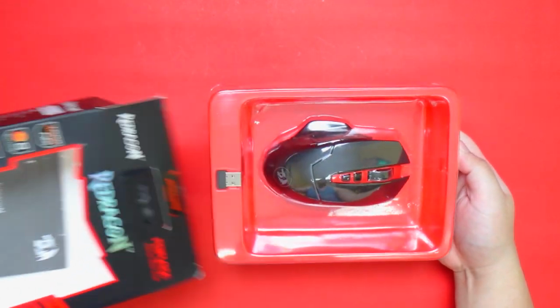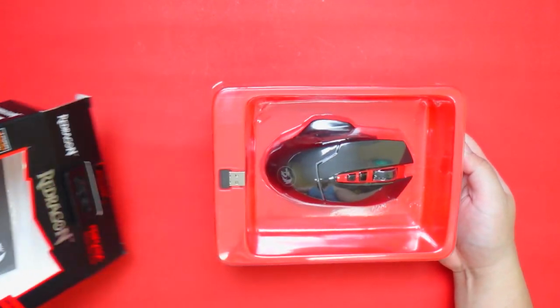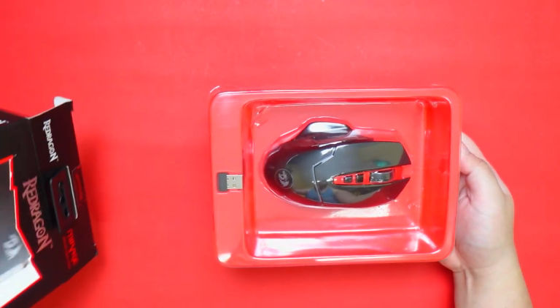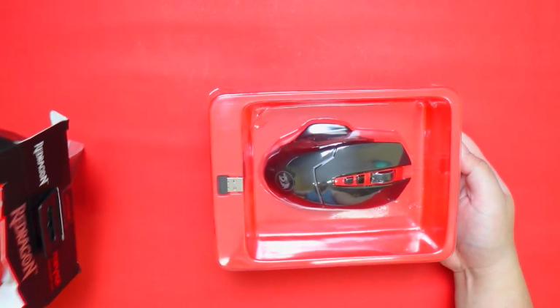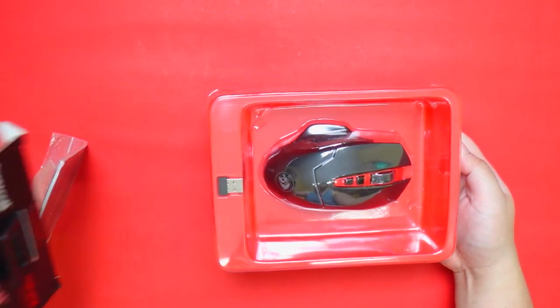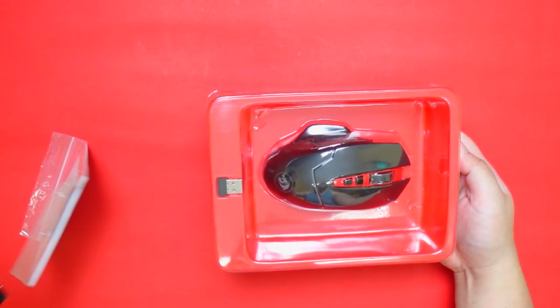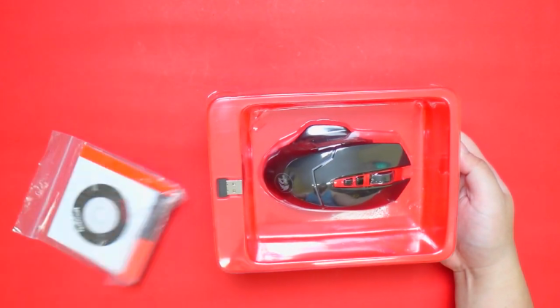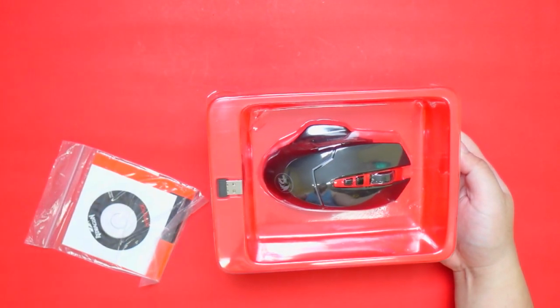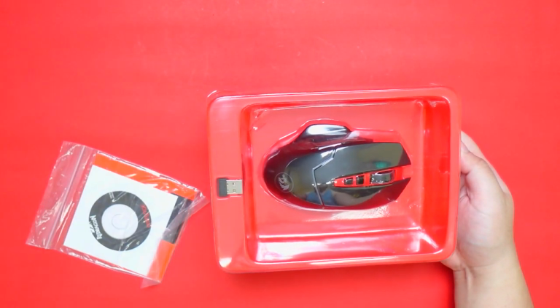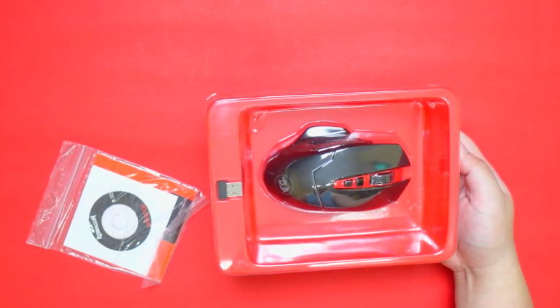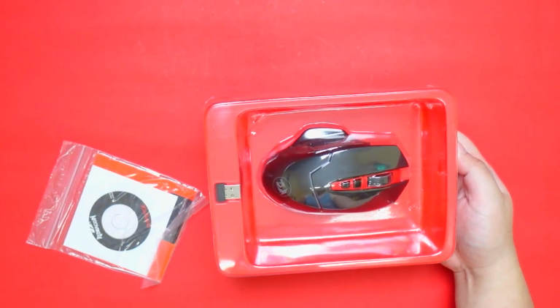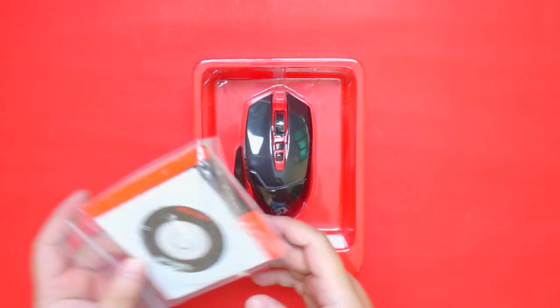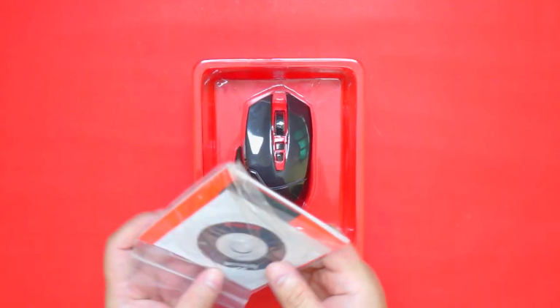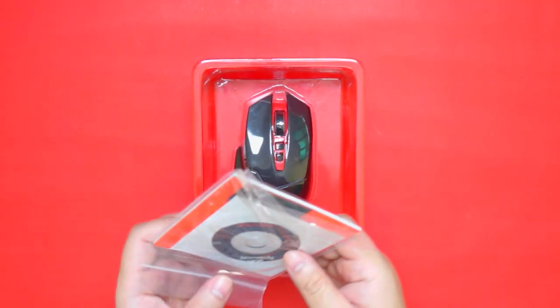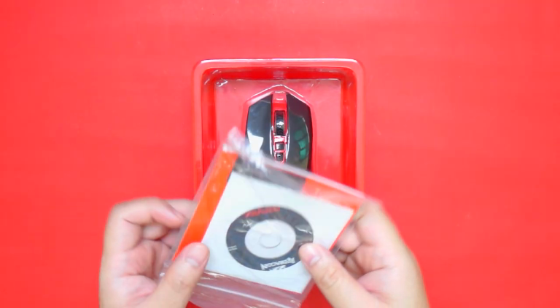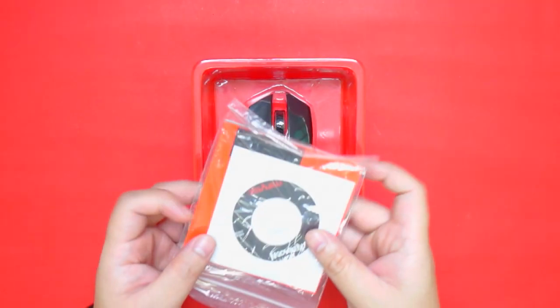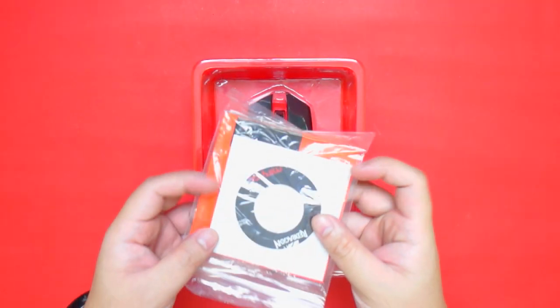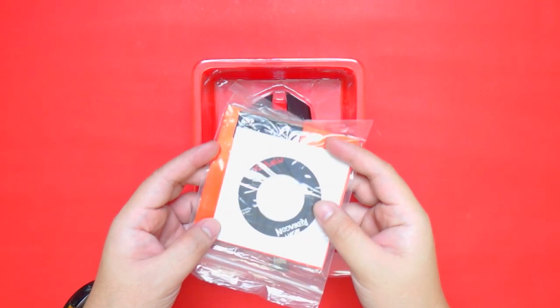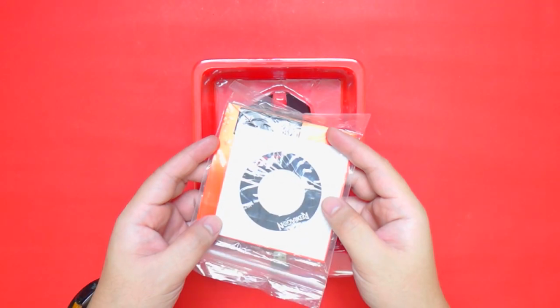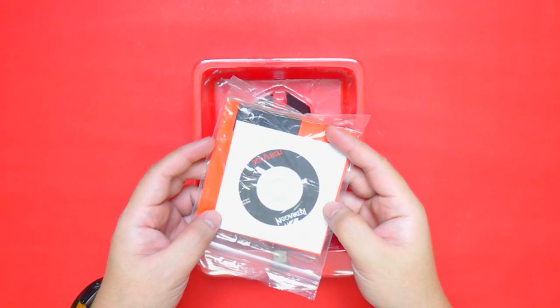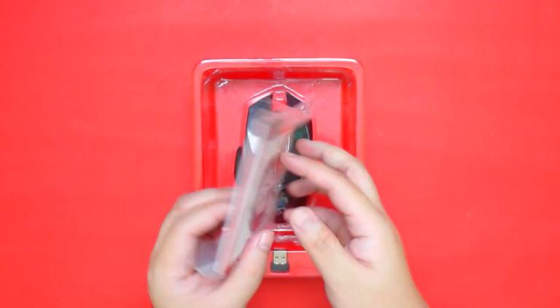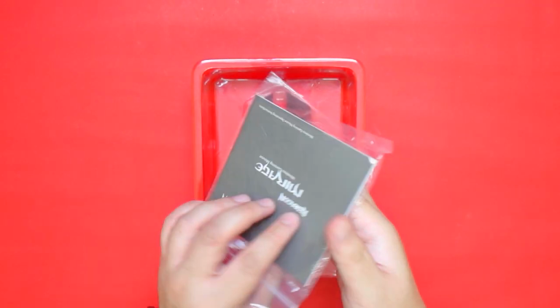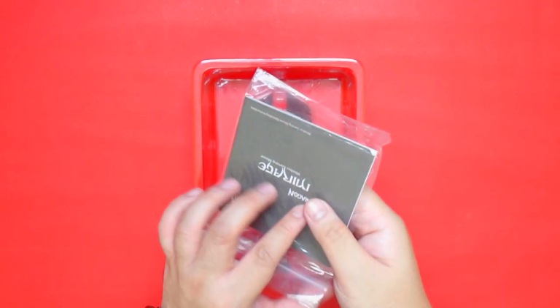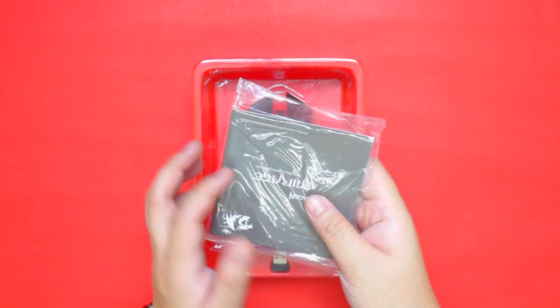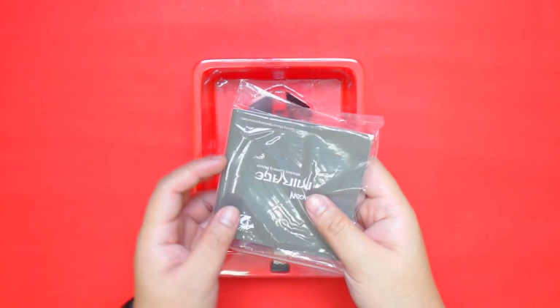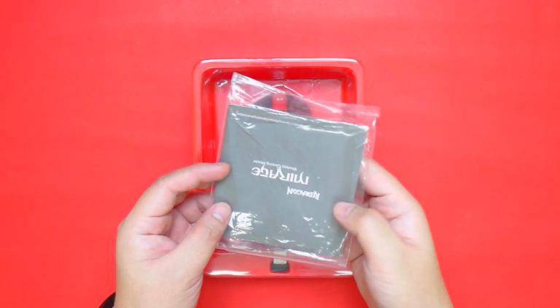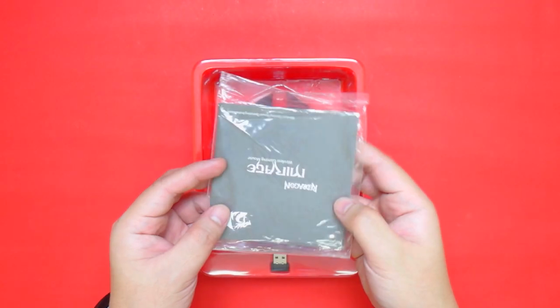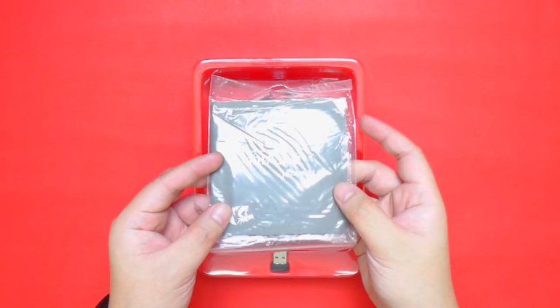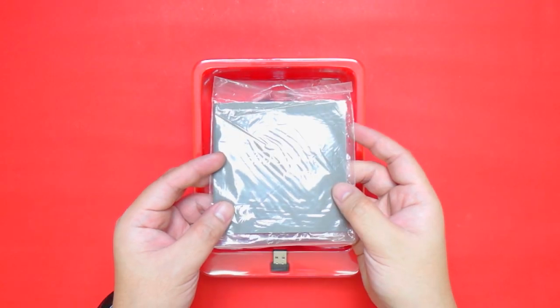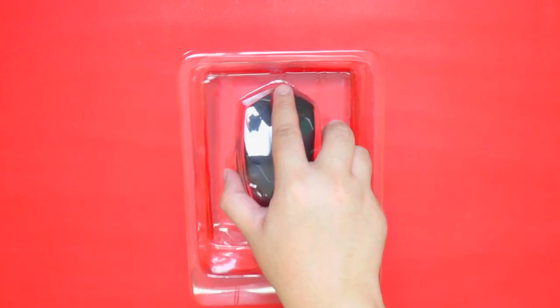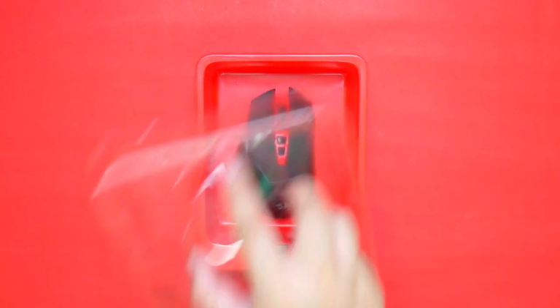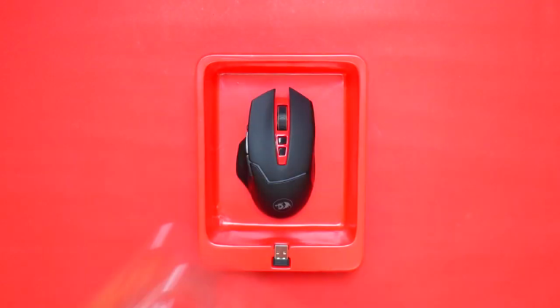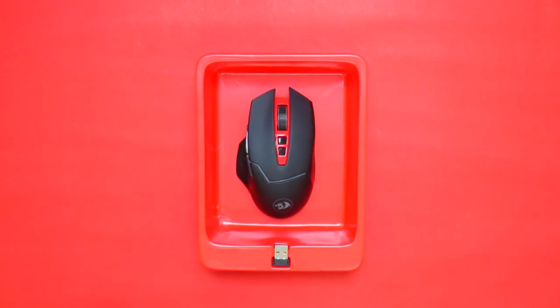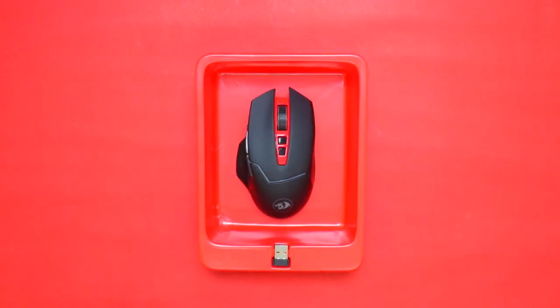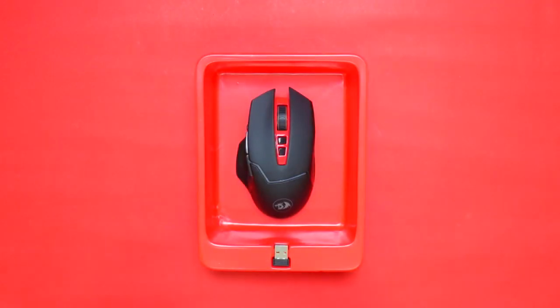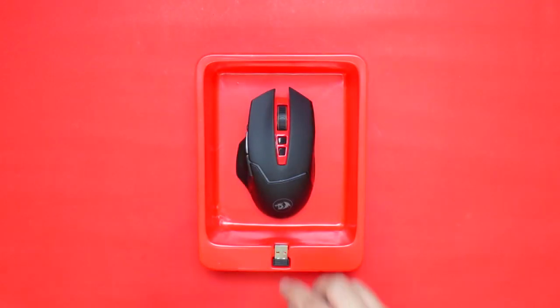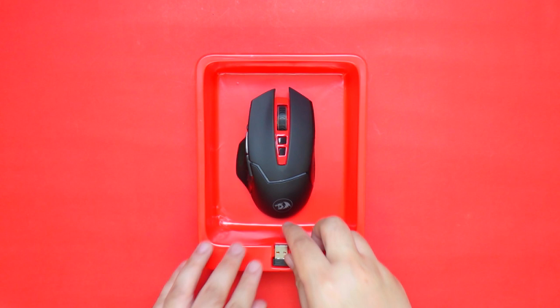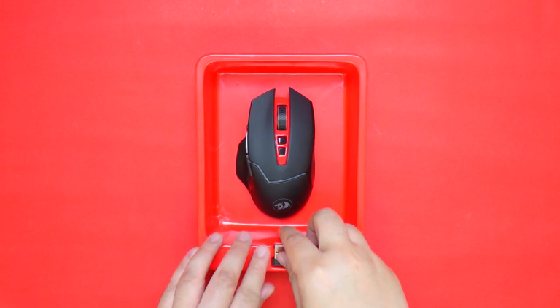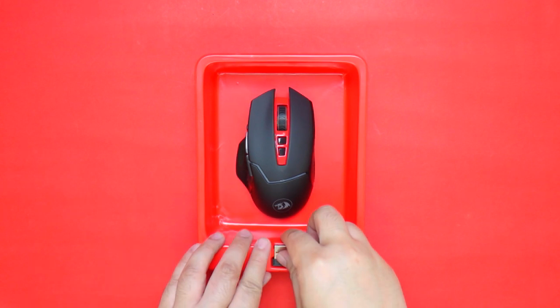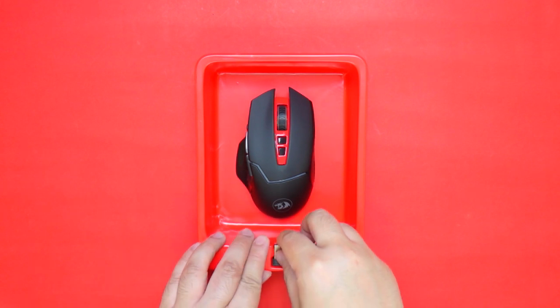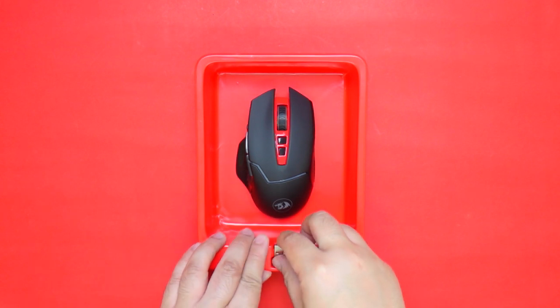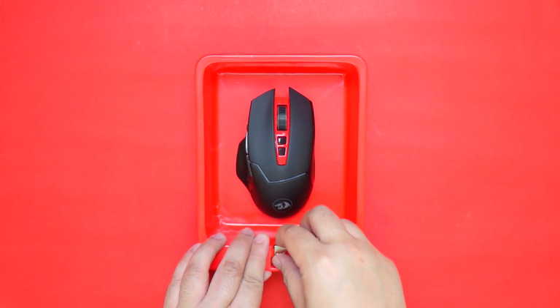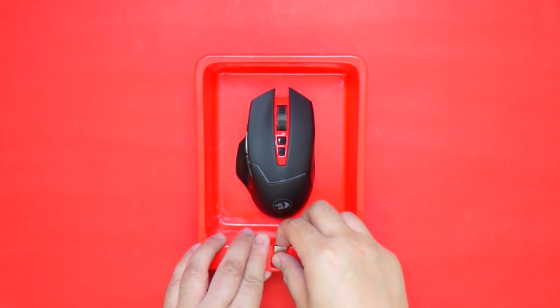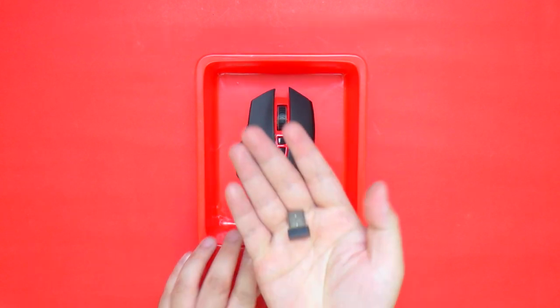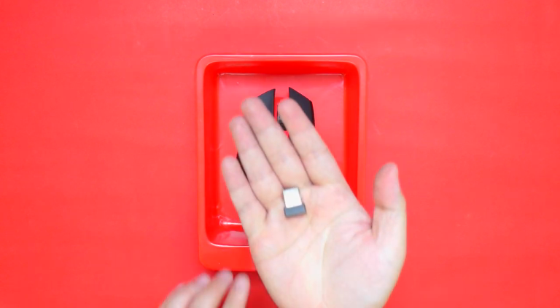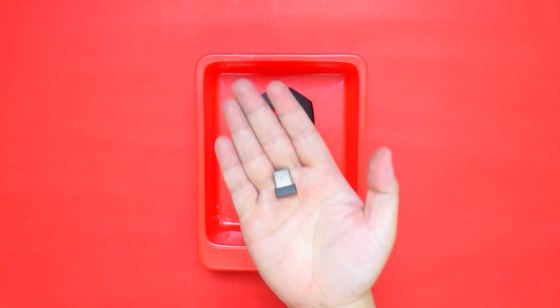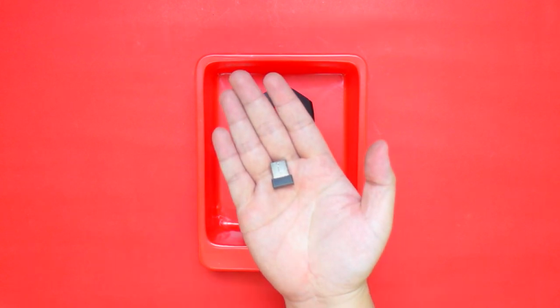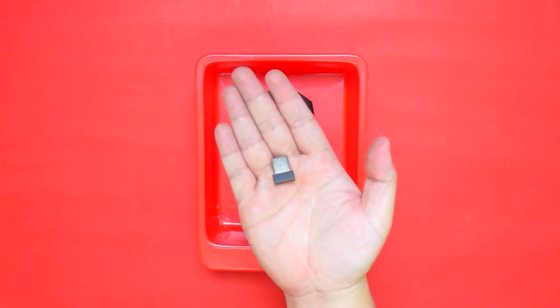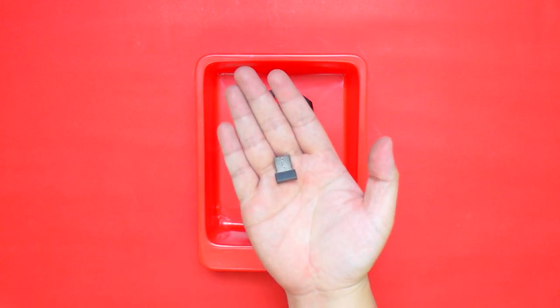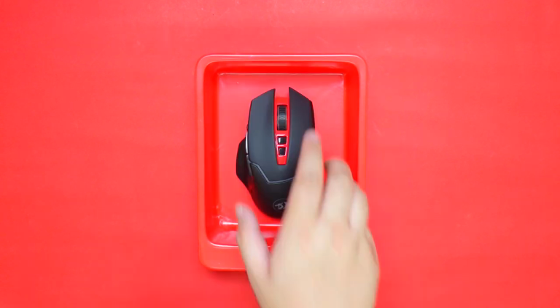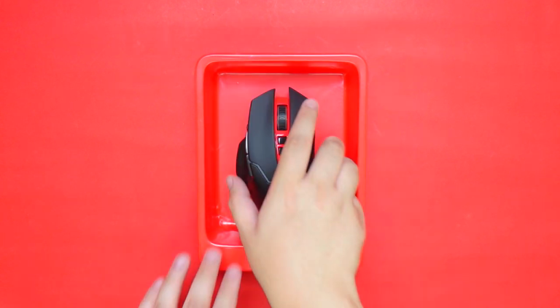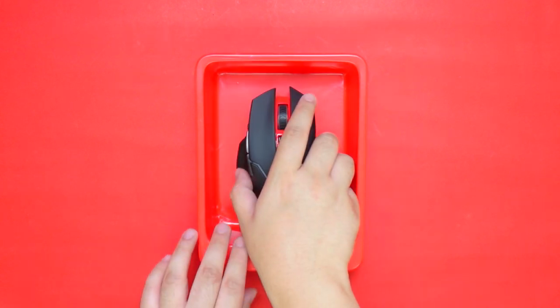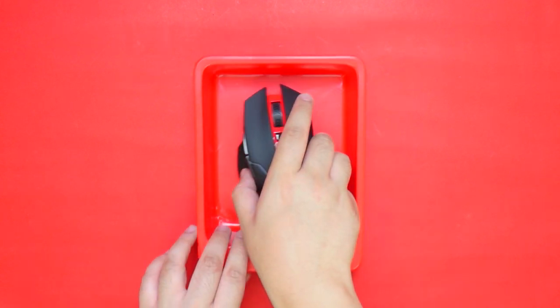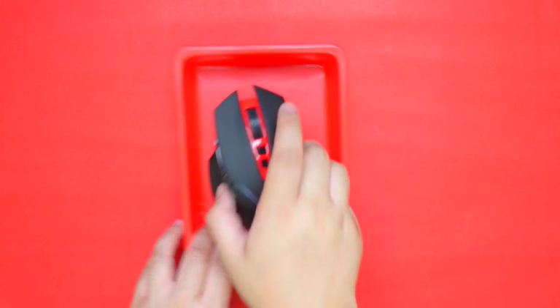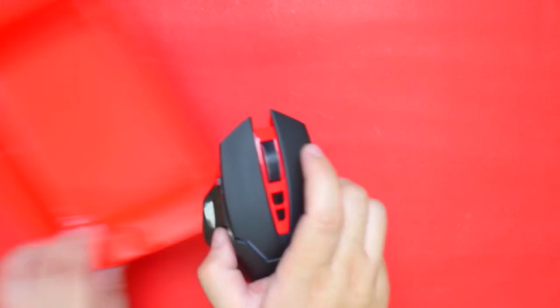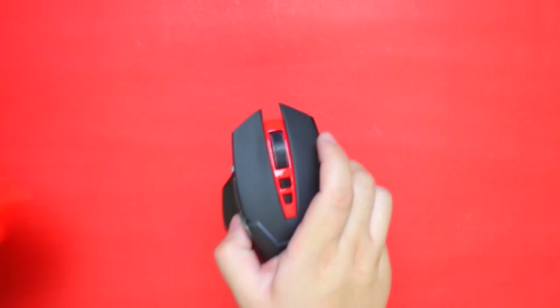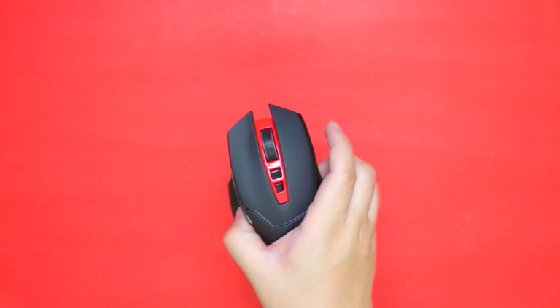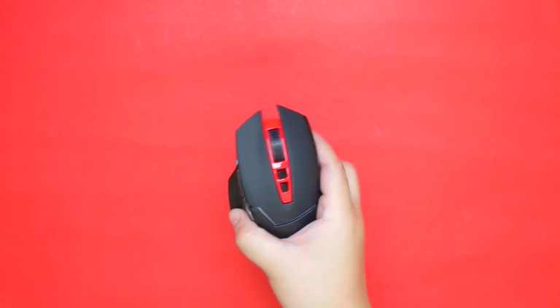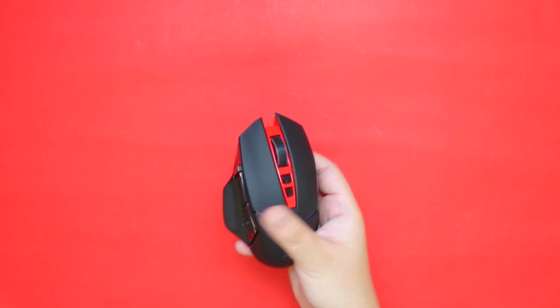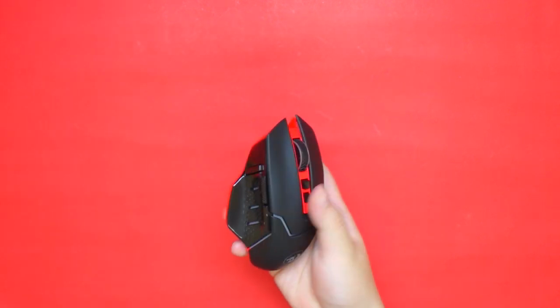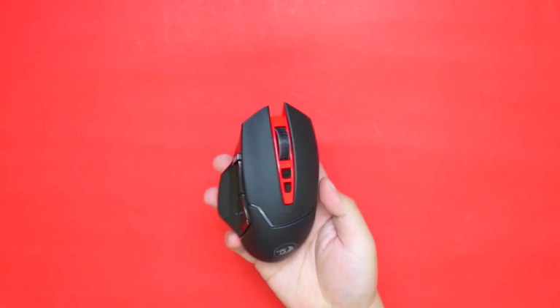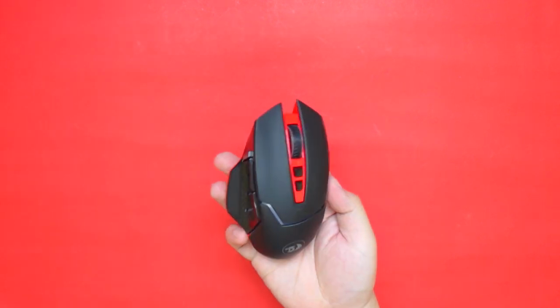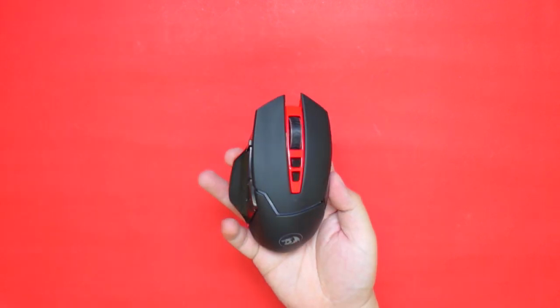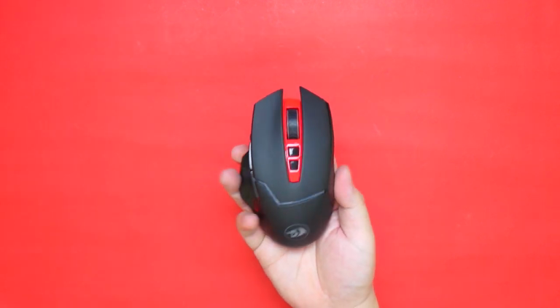Inside the box we have the drivers and the manual. We also have the wireless dongle and of course the mouse itself.